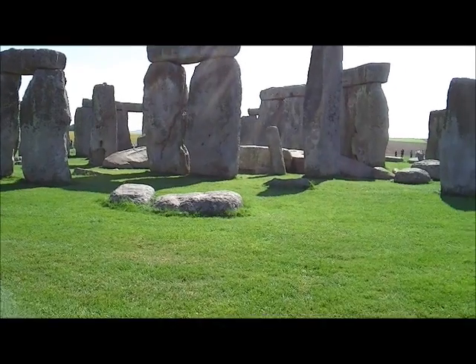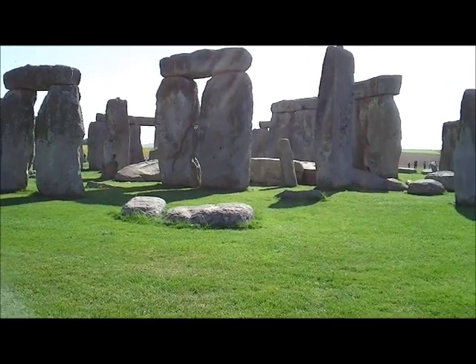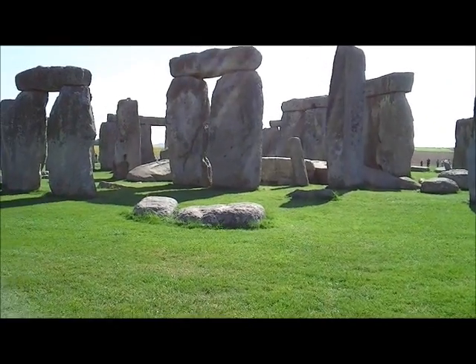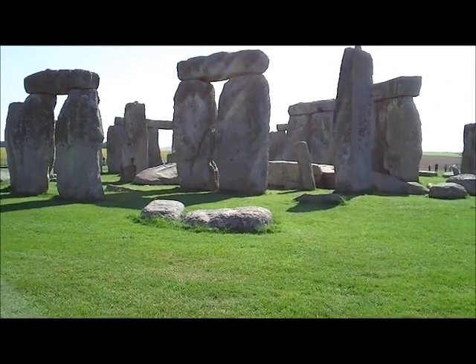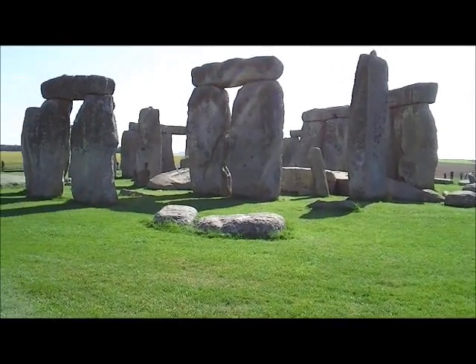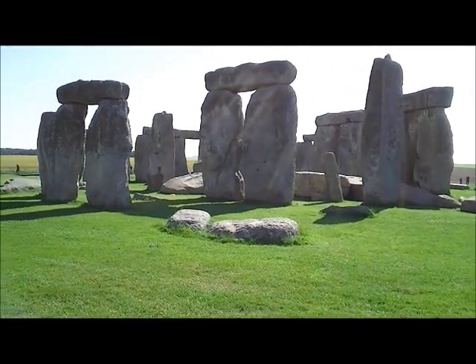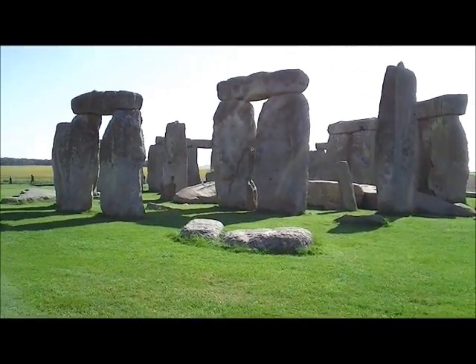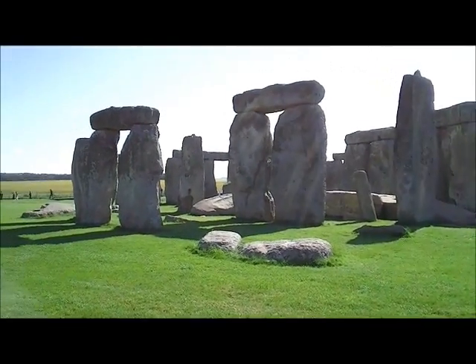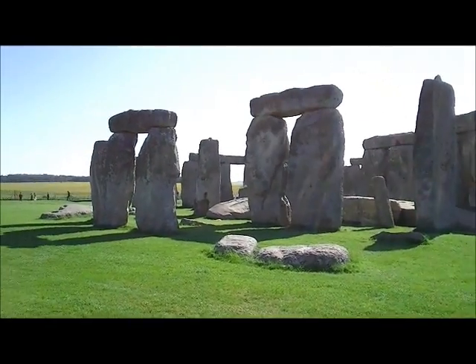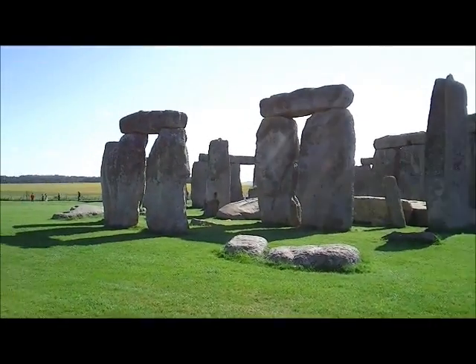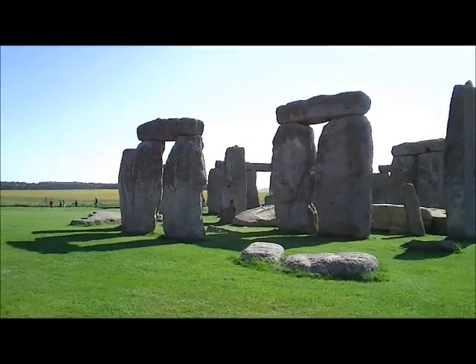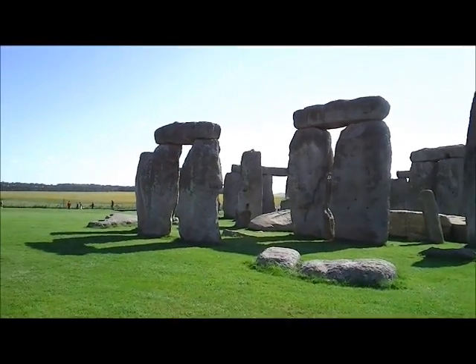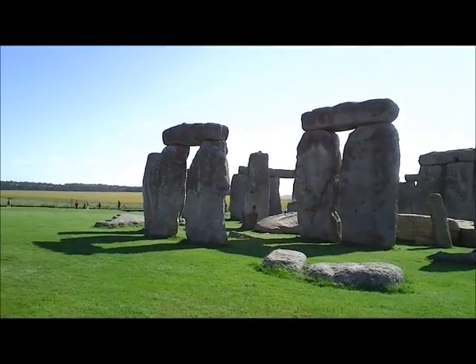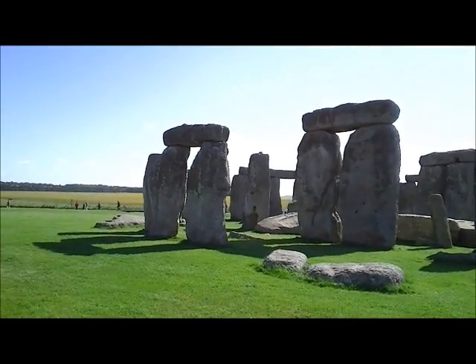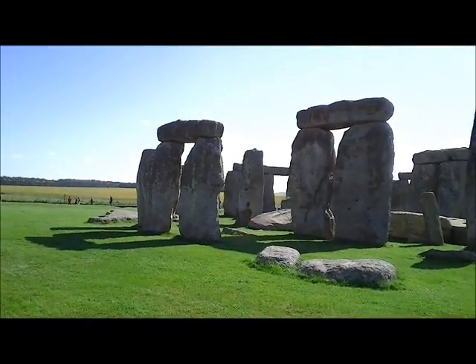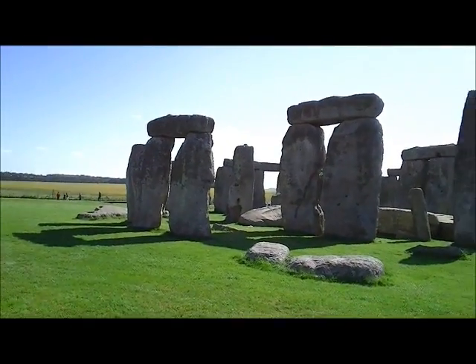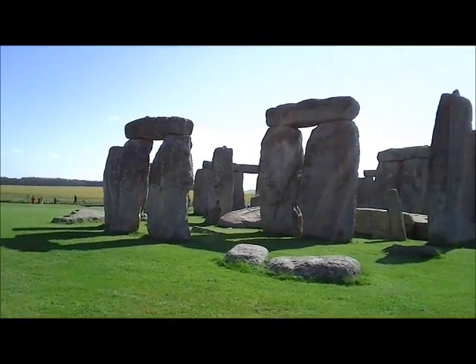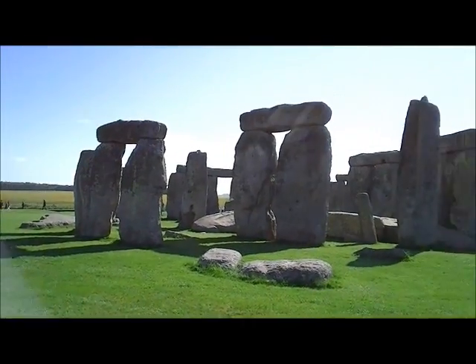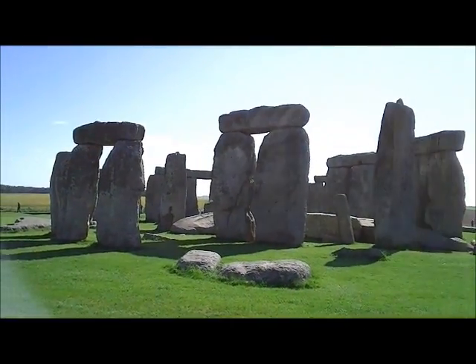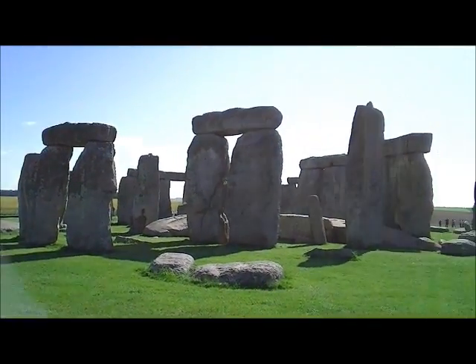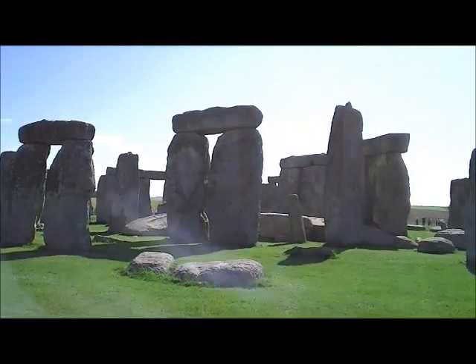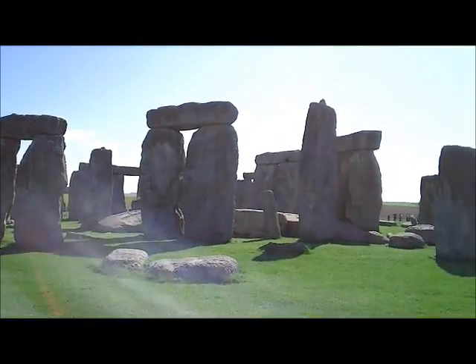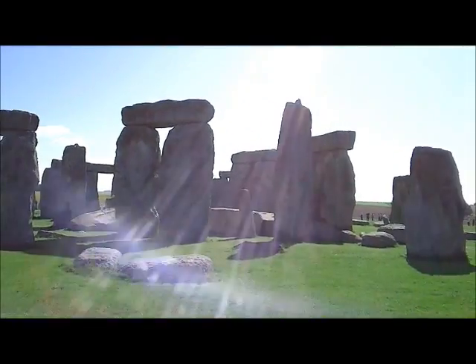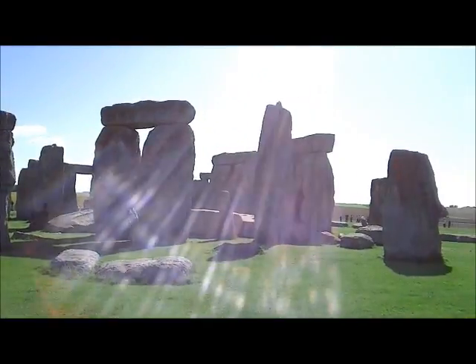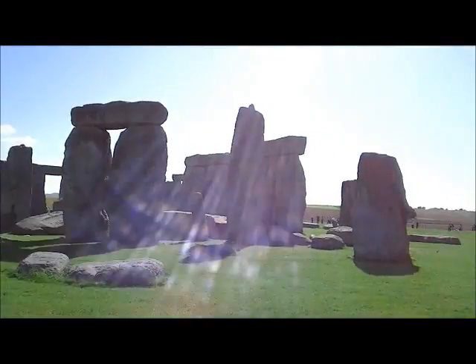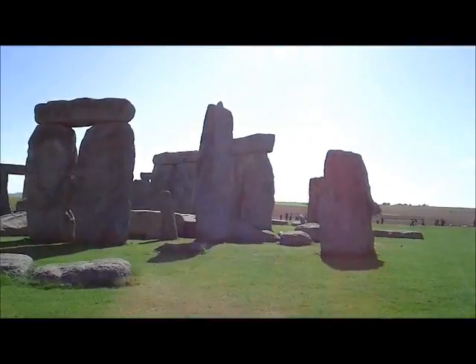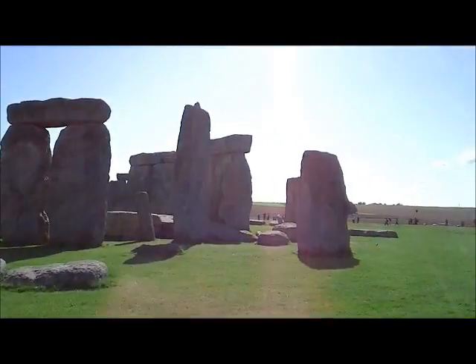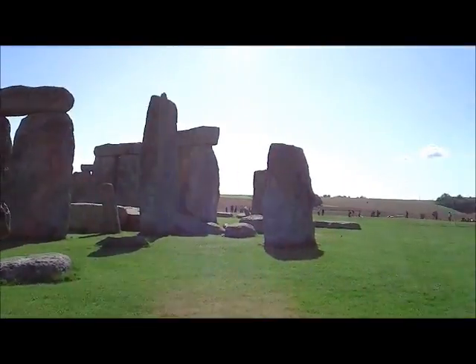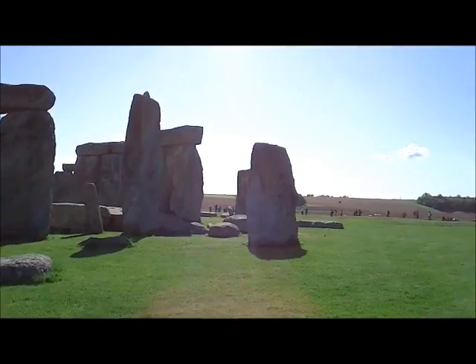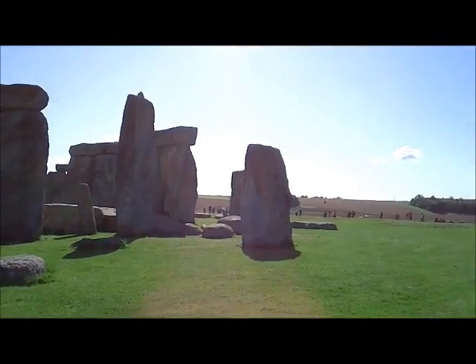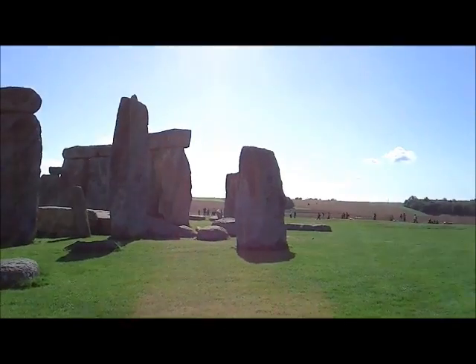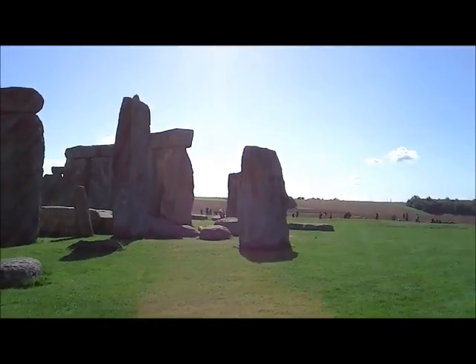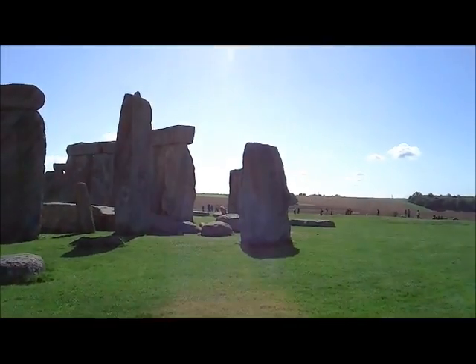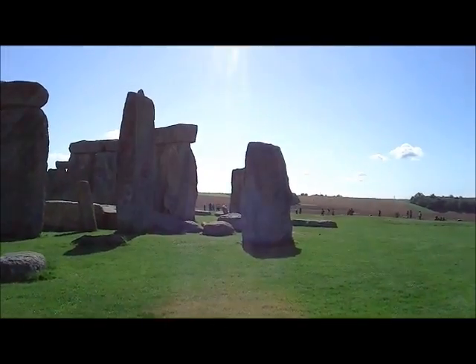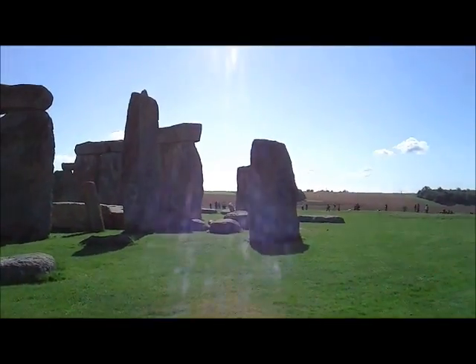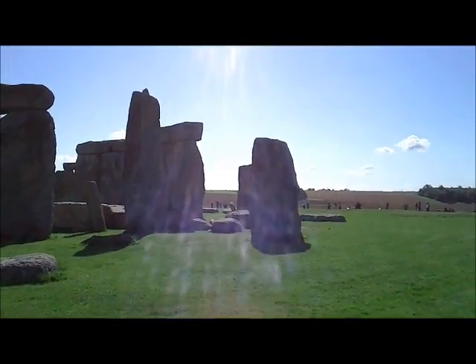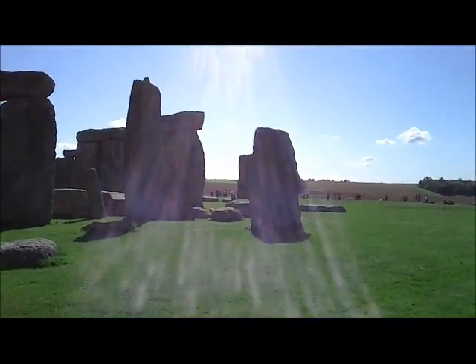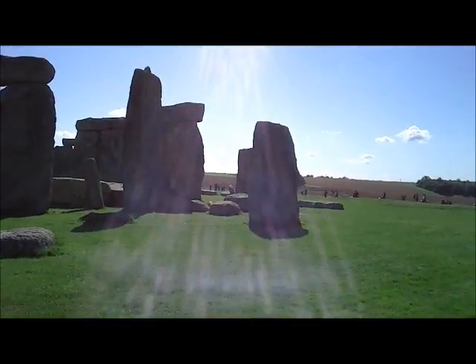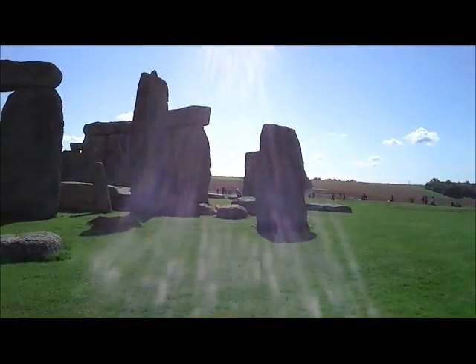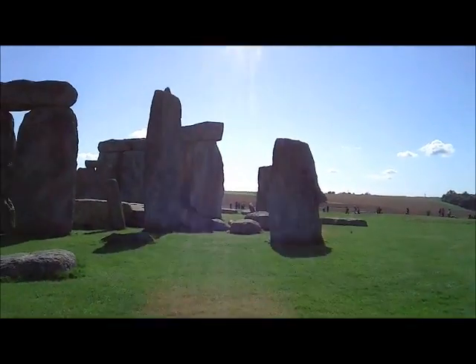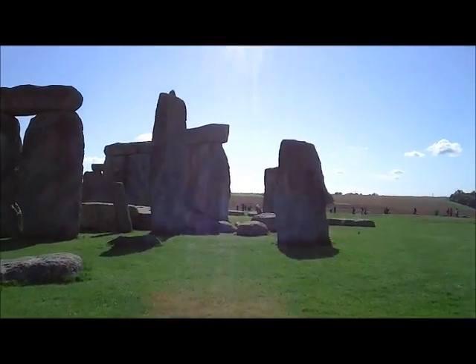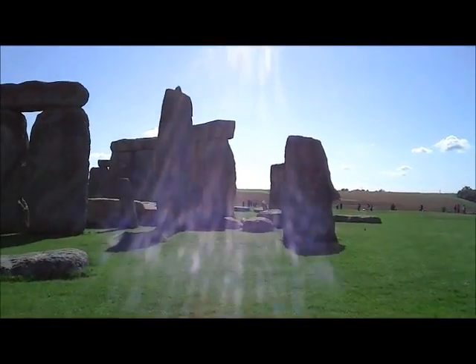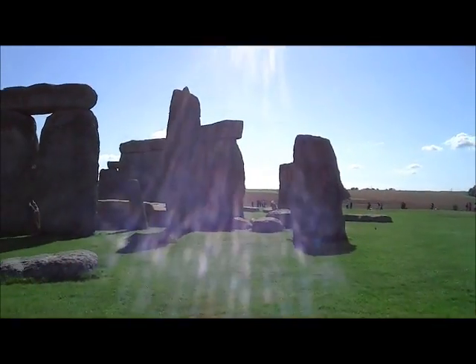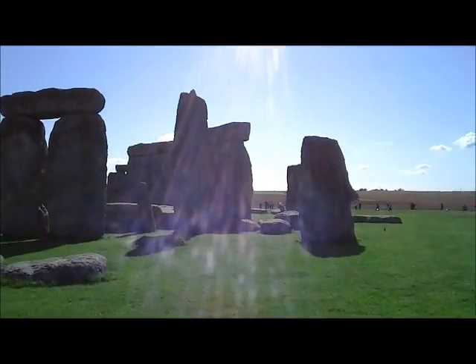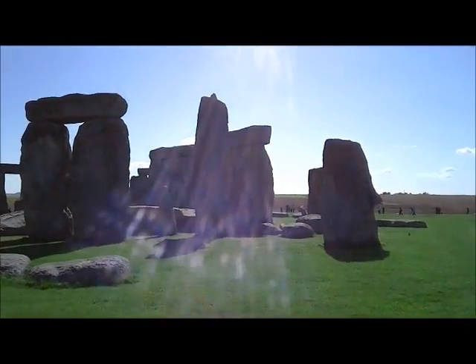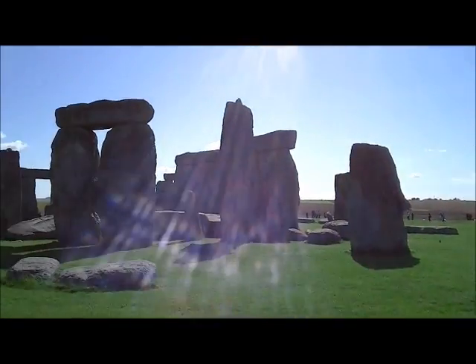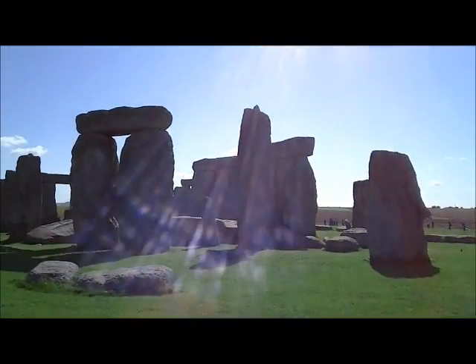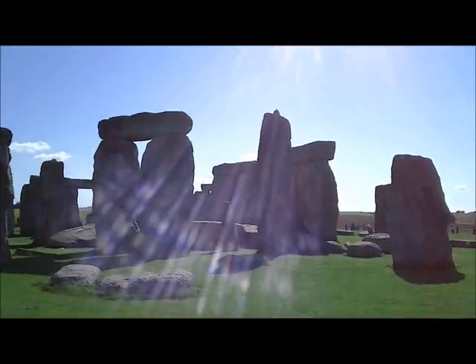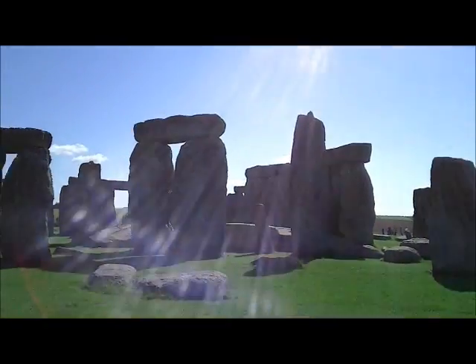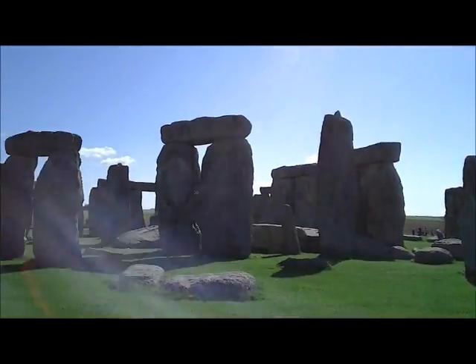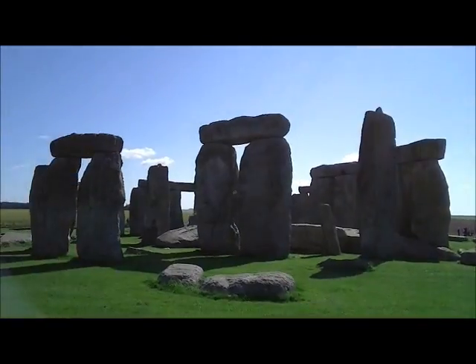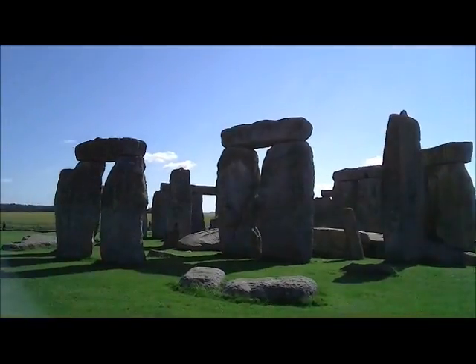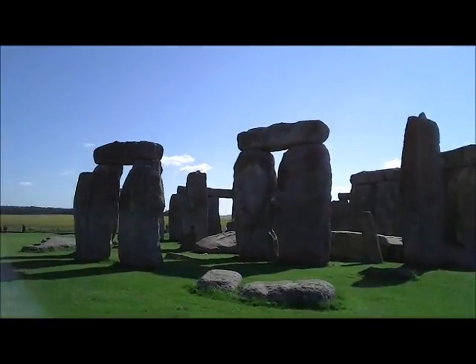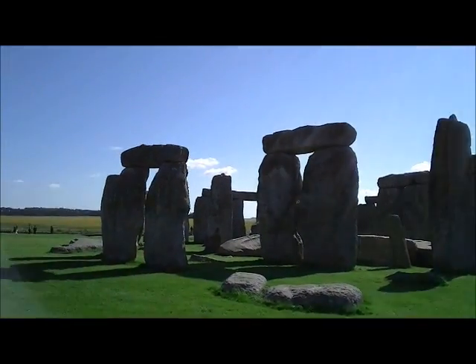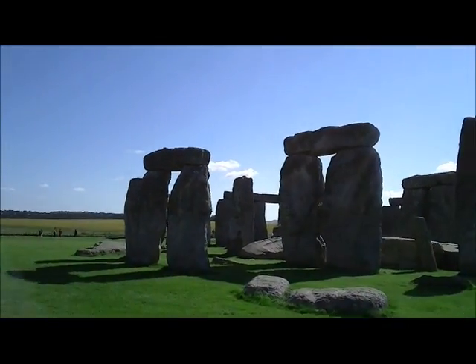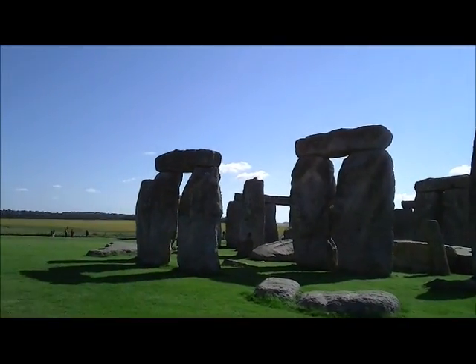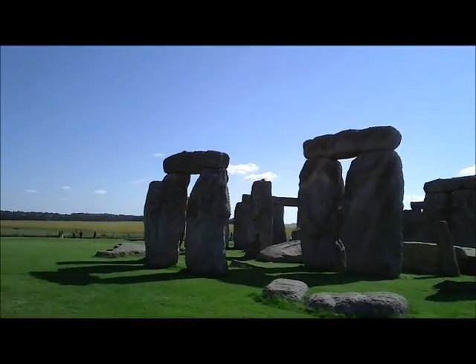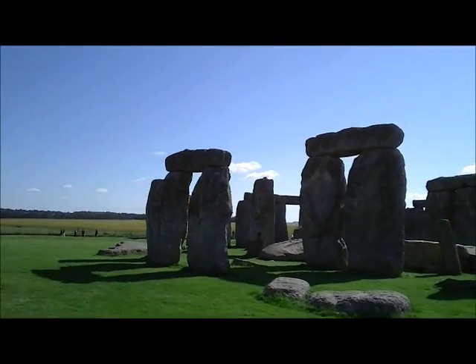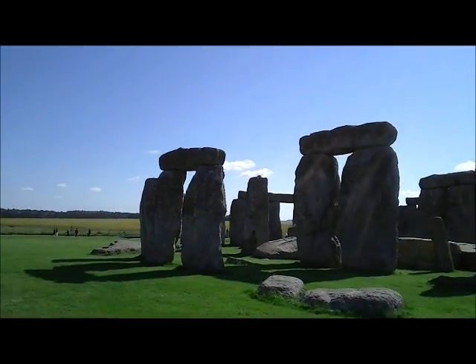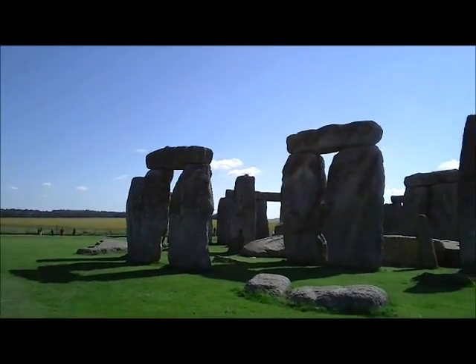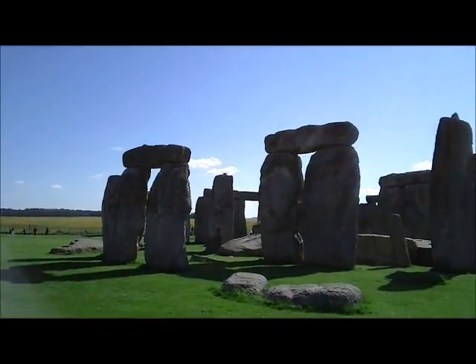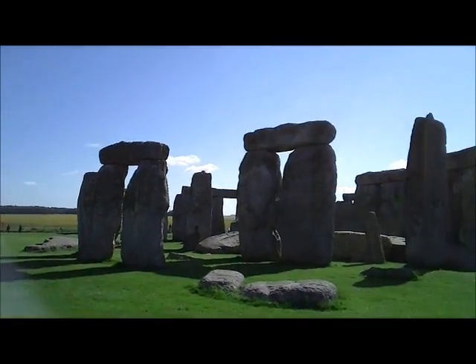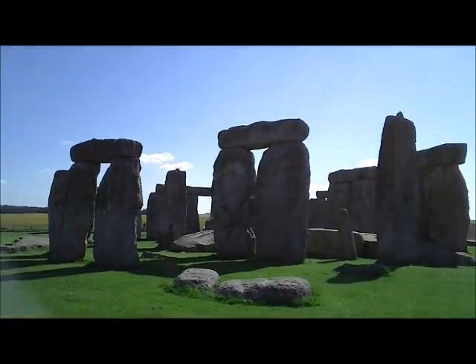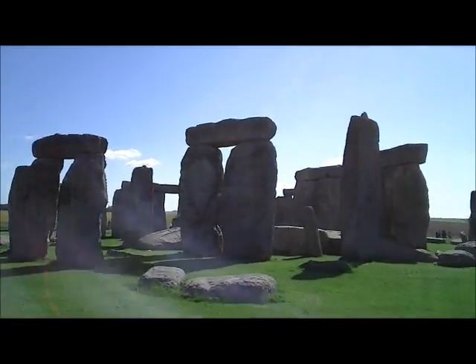OK, here is Team Clueless and we are at Stonehenge. Yes, the real Stonehenge, not an inflatable one they've put up in Luton for us.